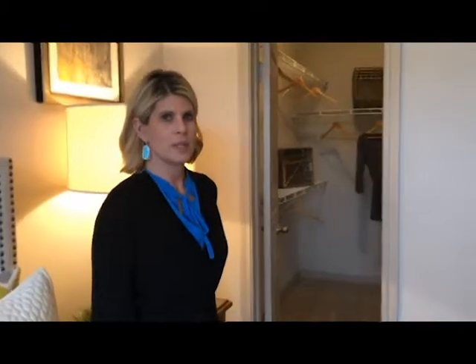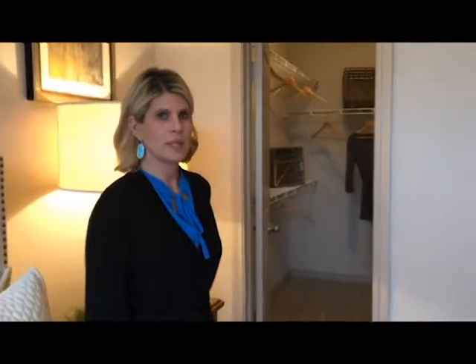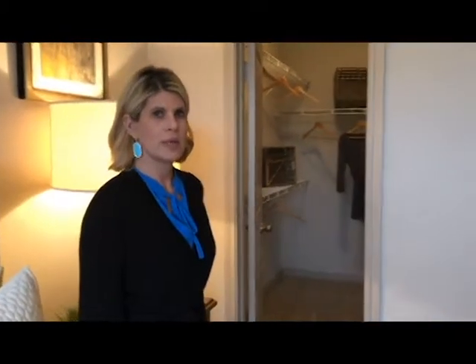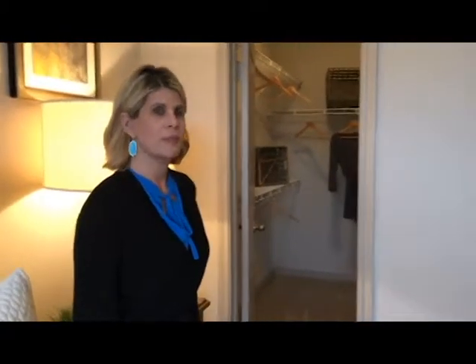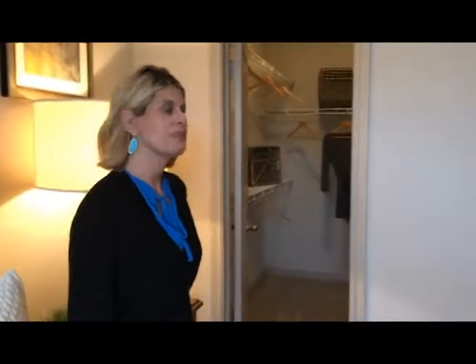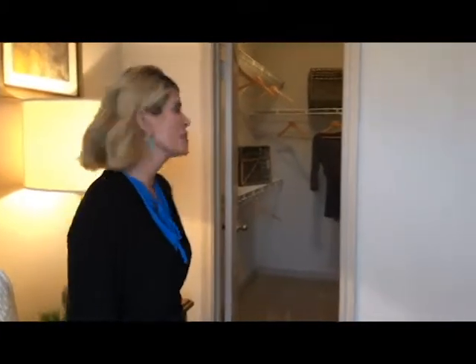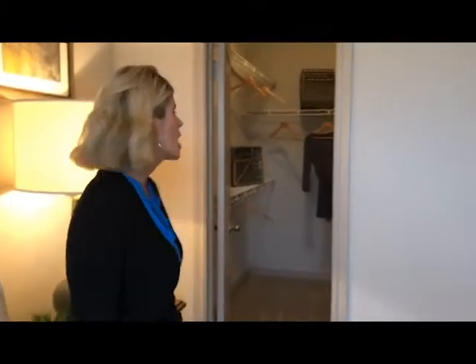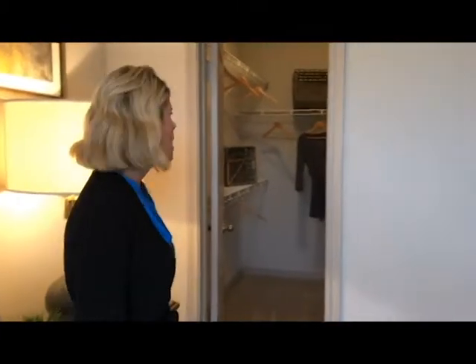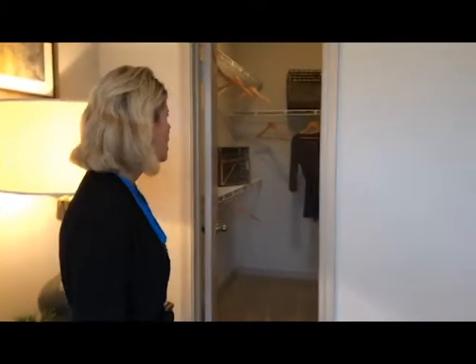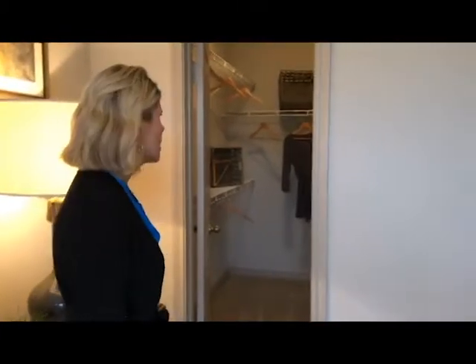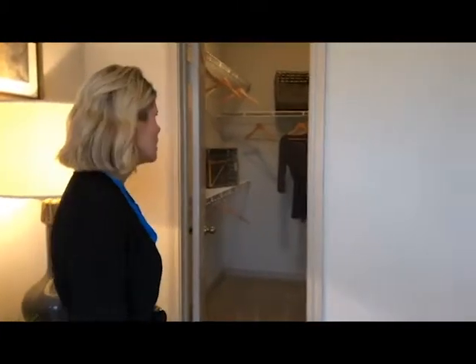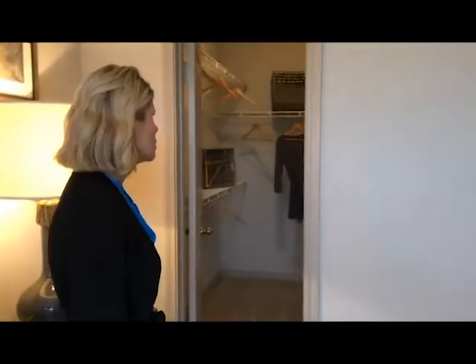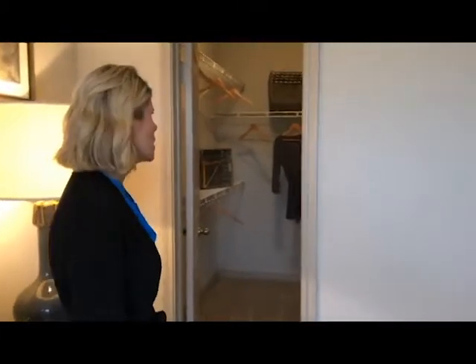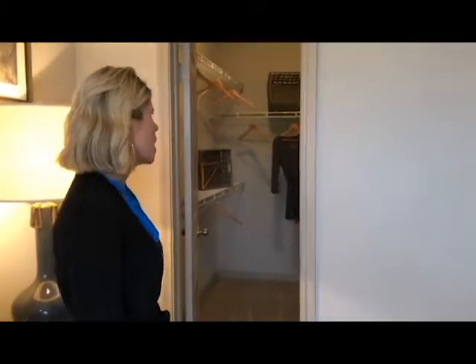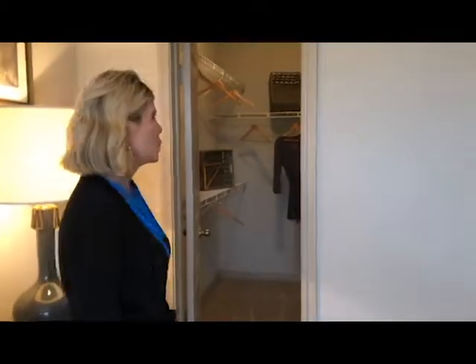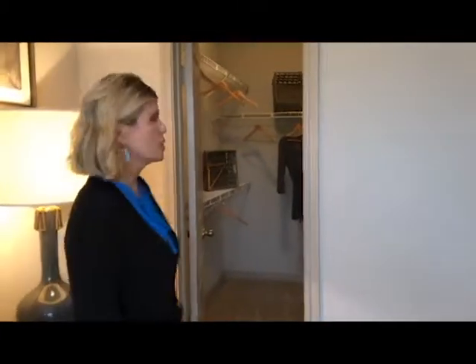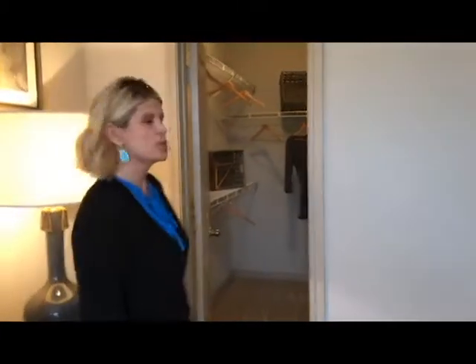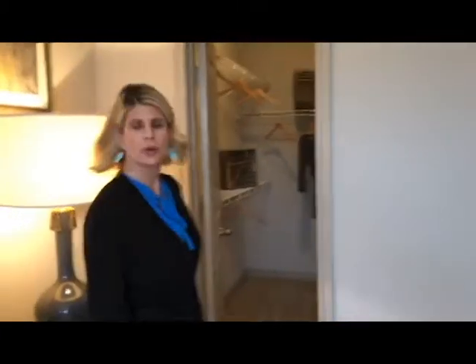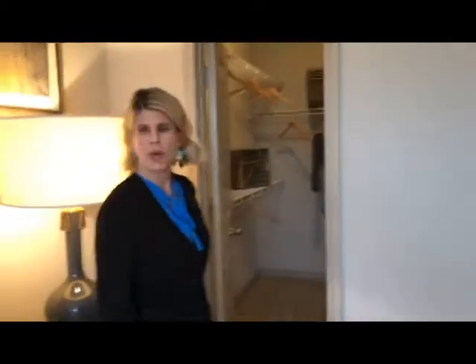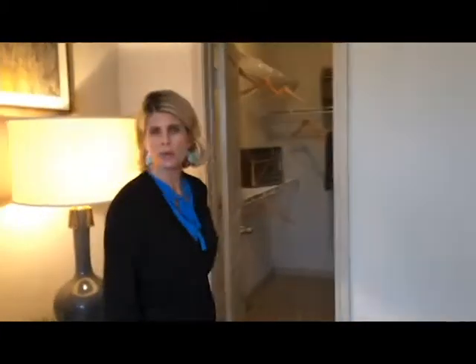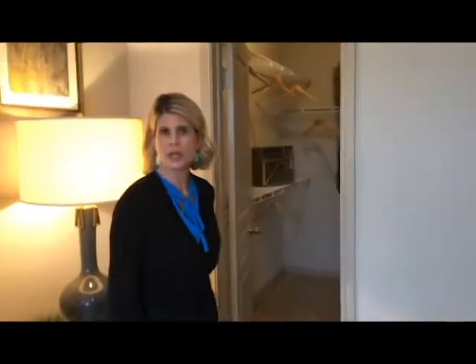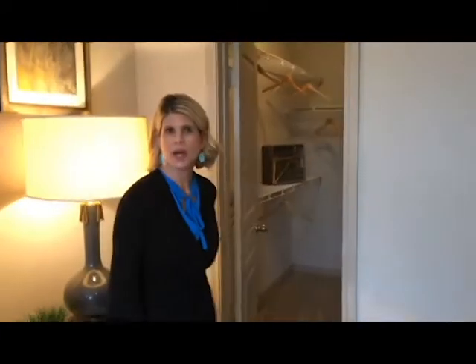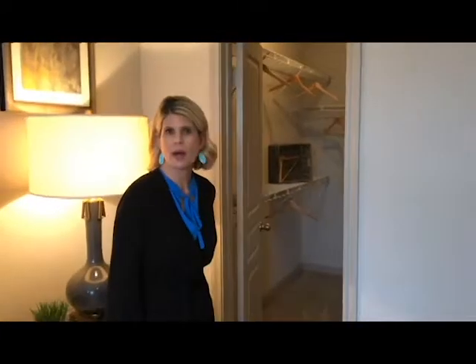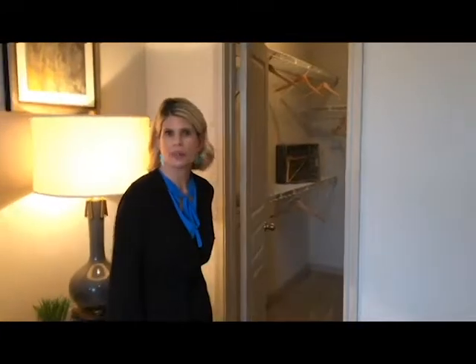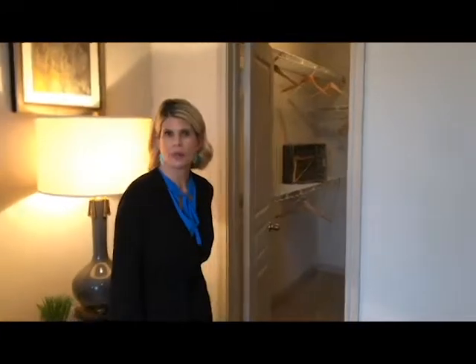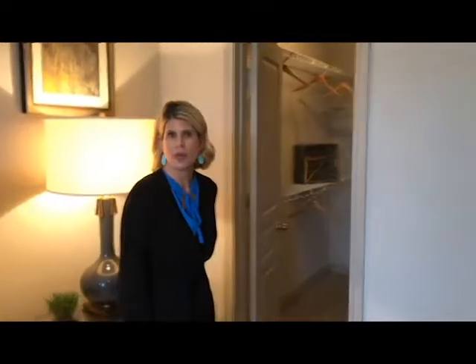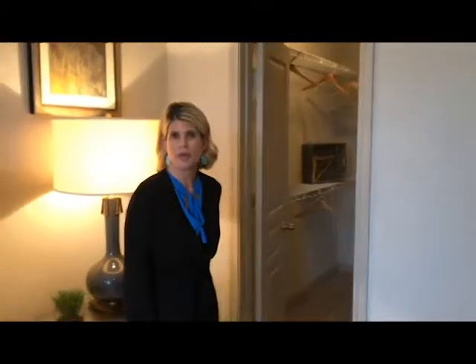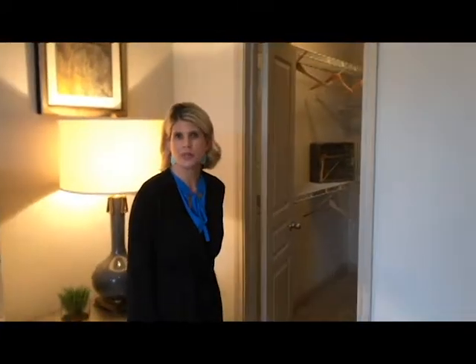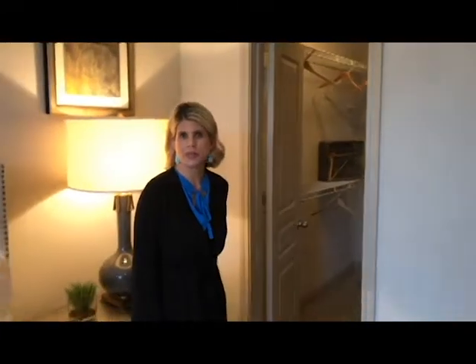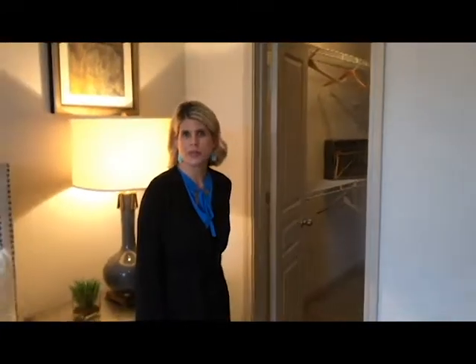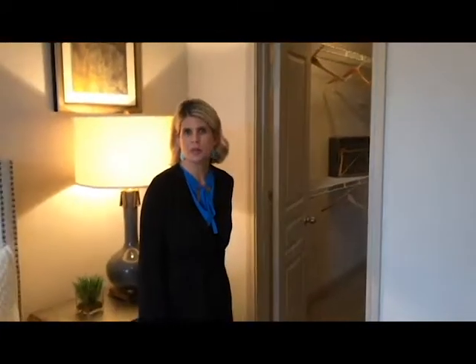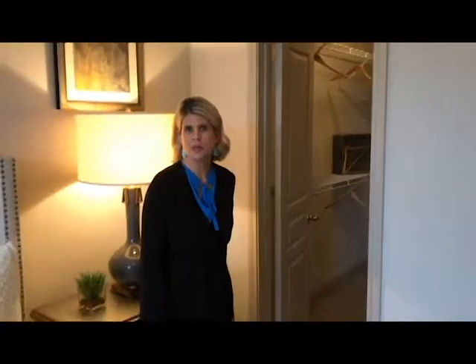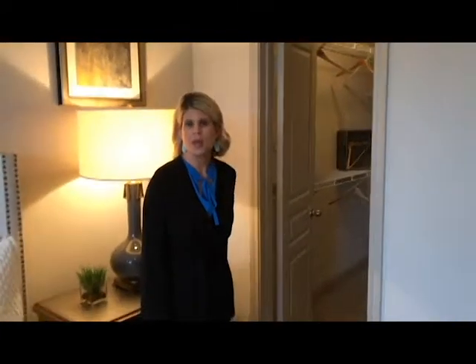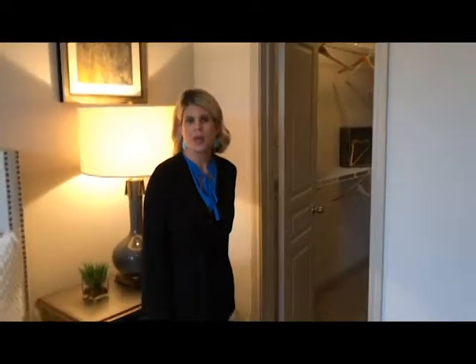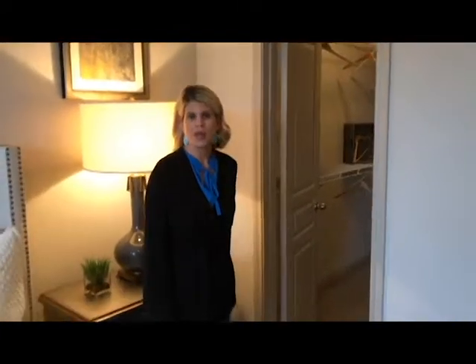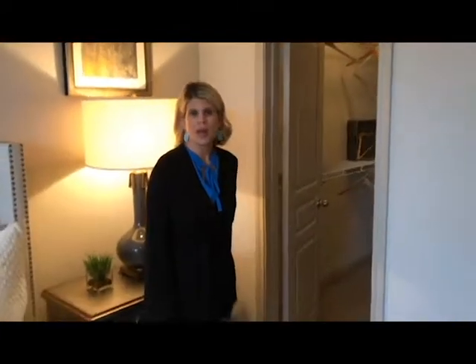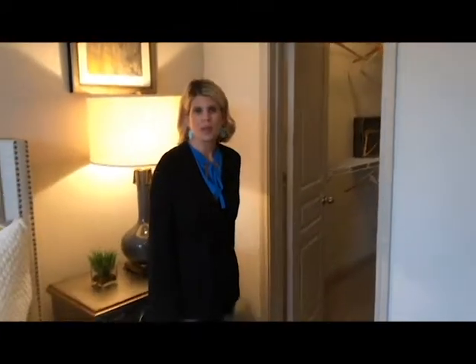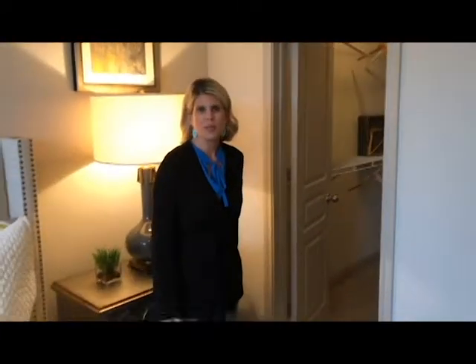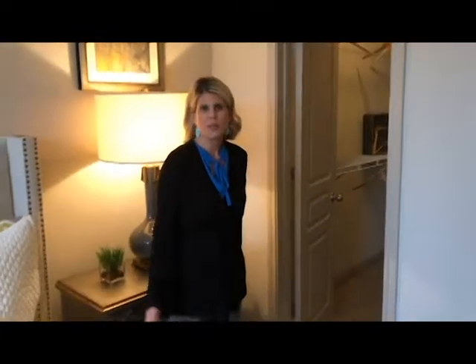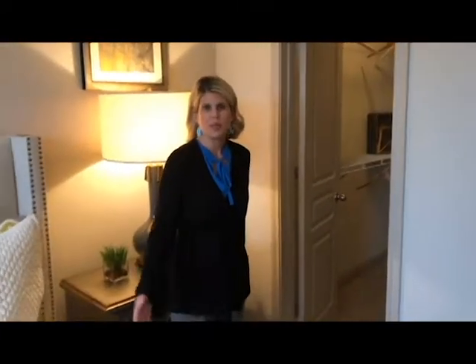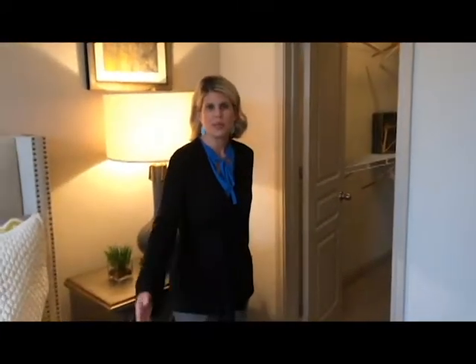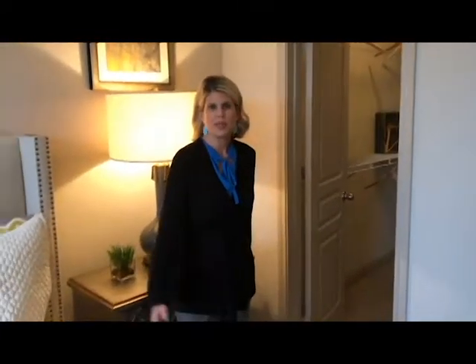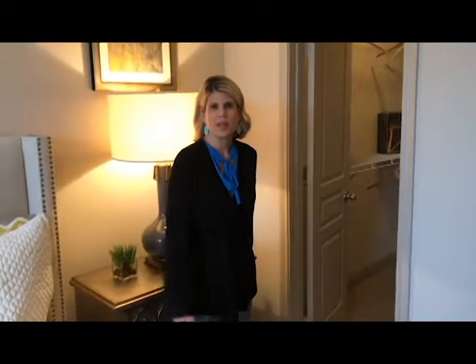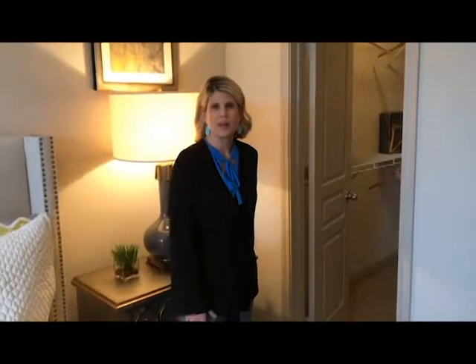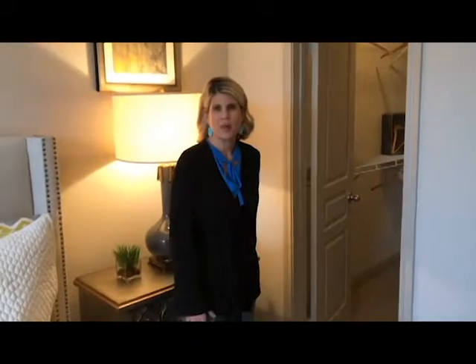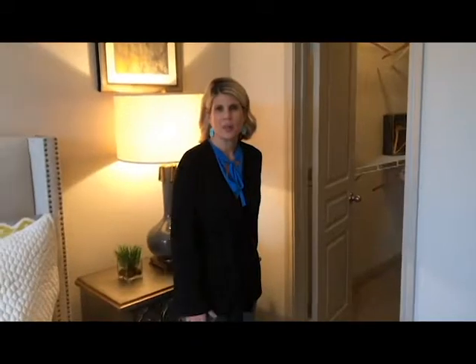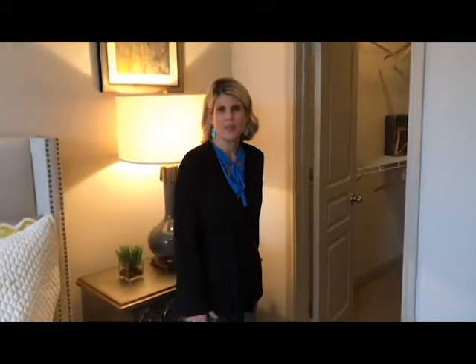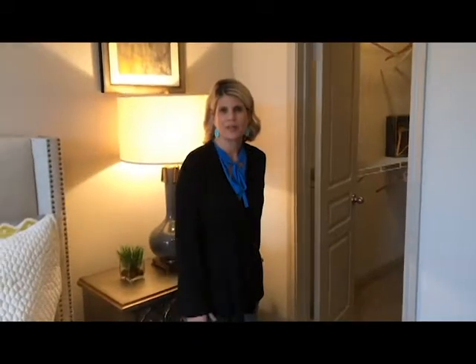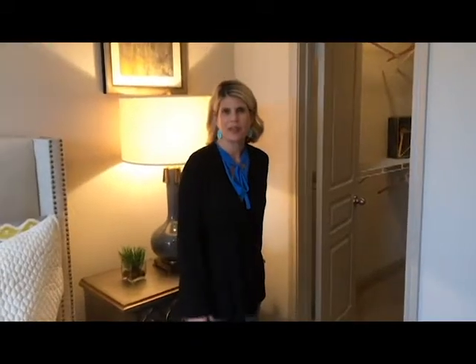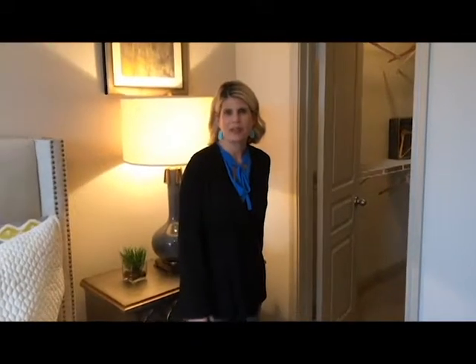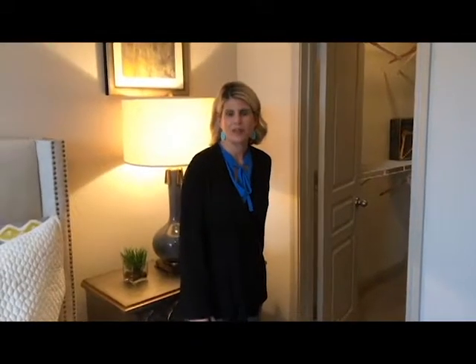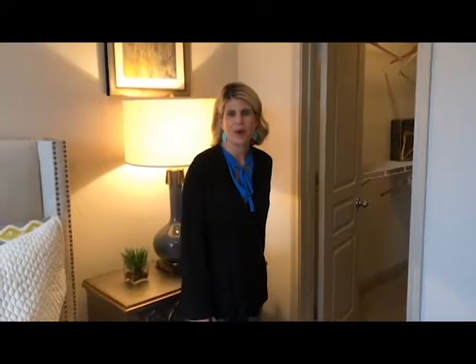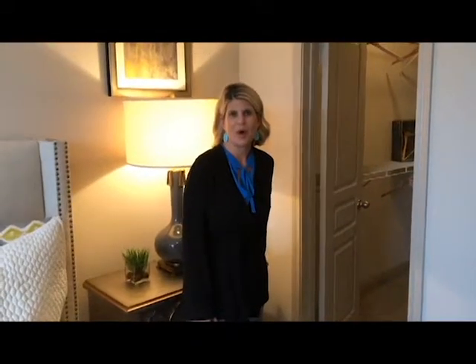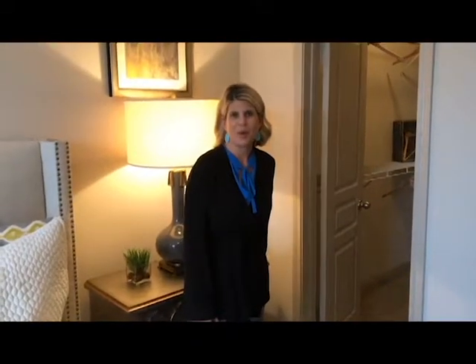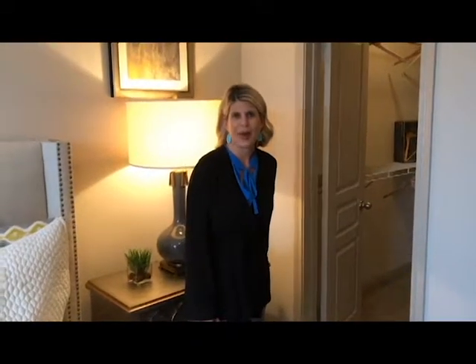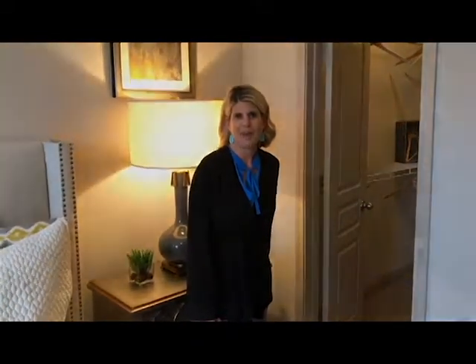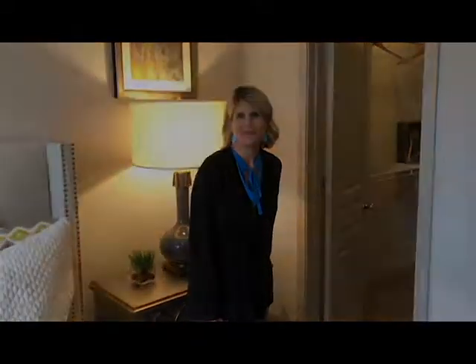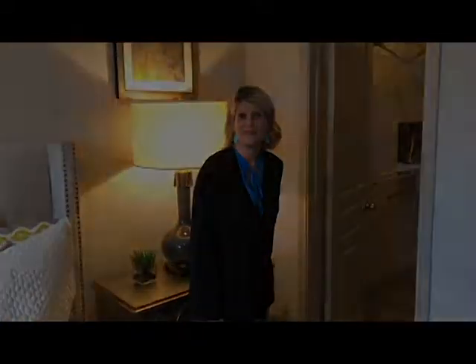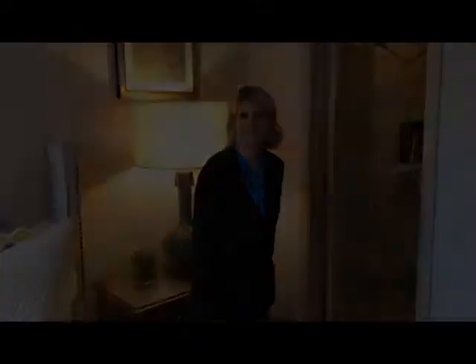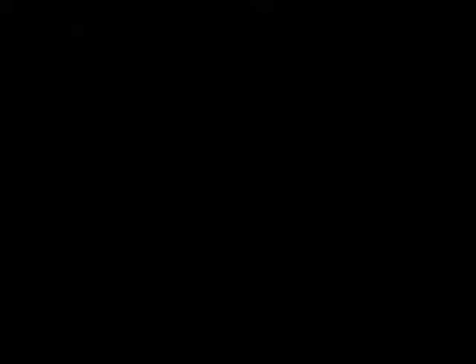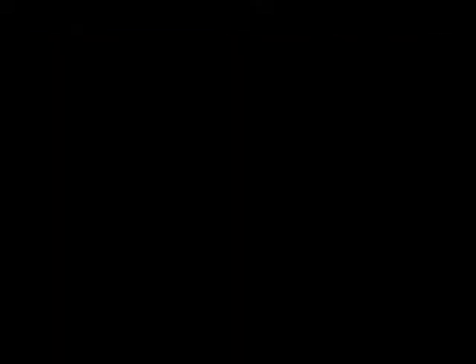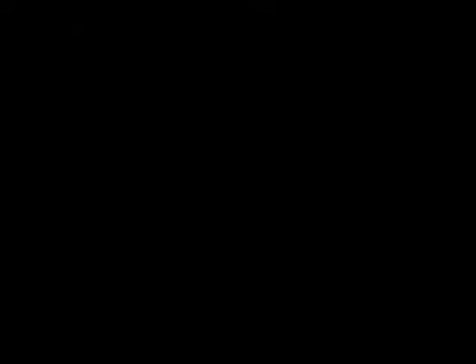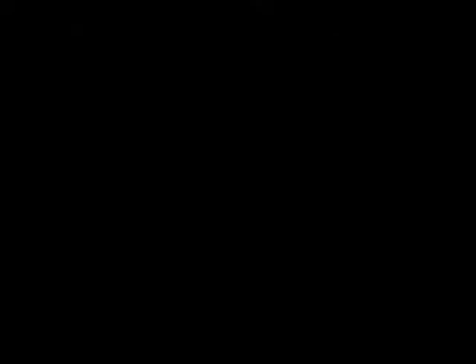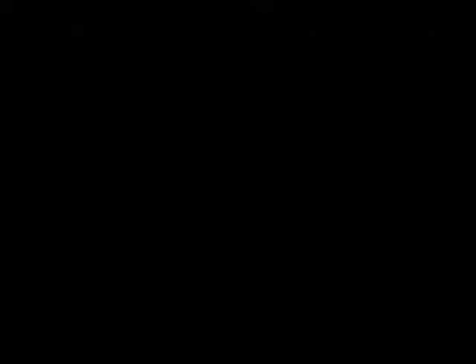We hope that you come check out The Brownstones and come see what the townhome lifestyle is all about.